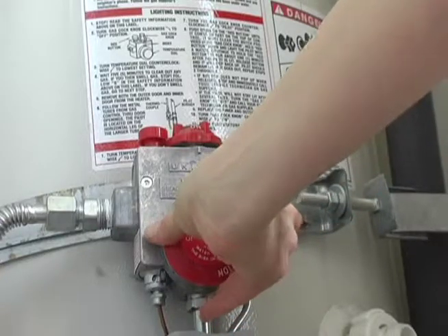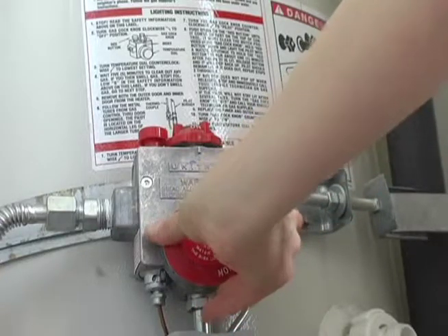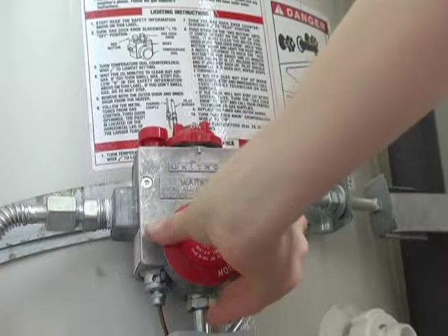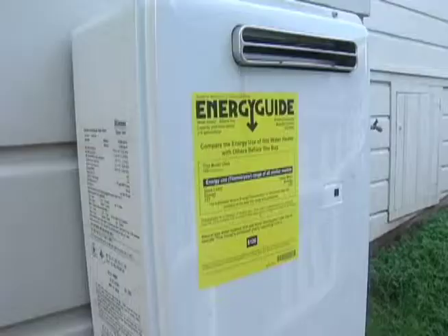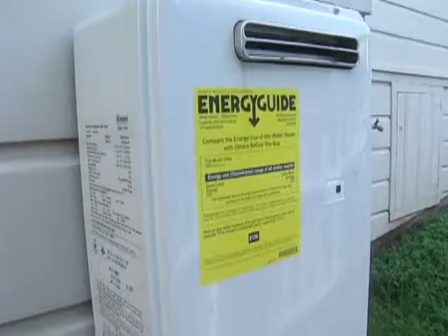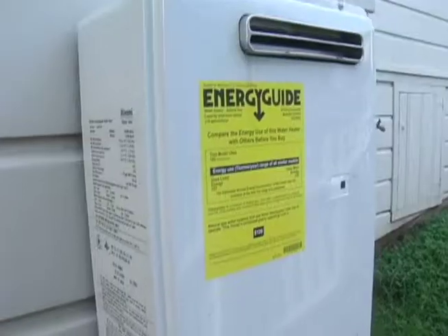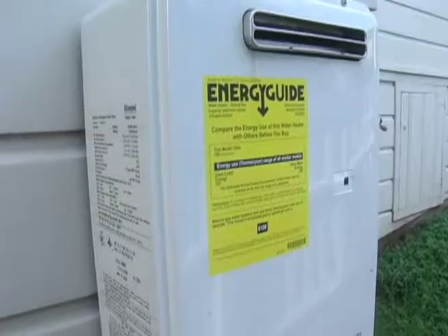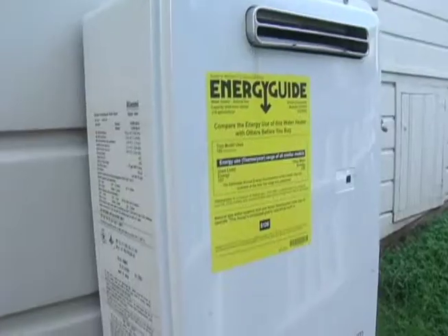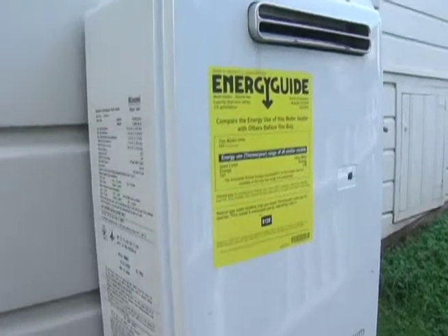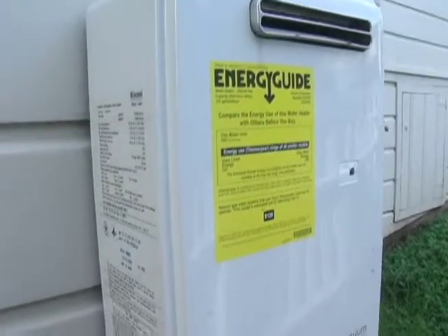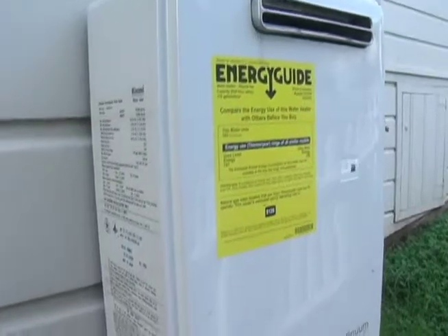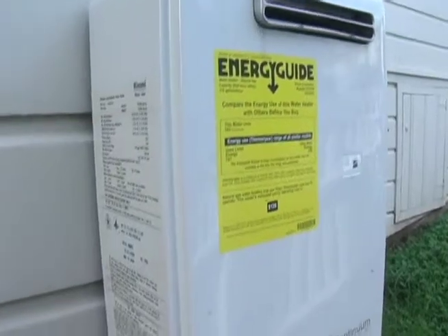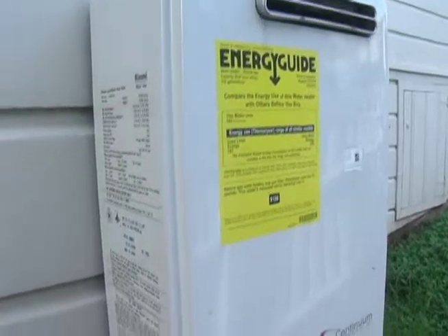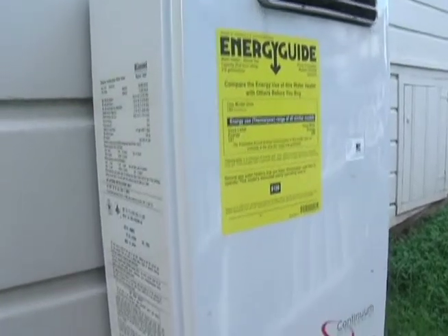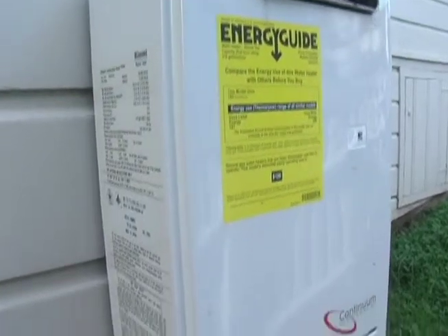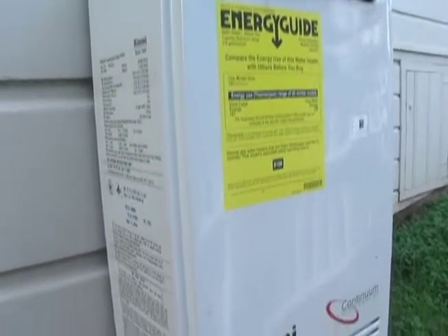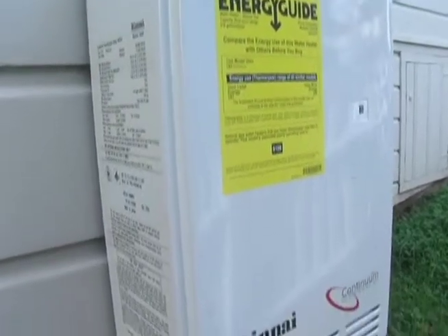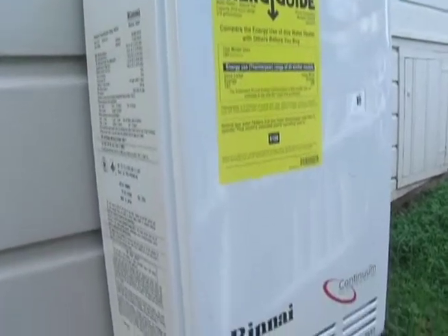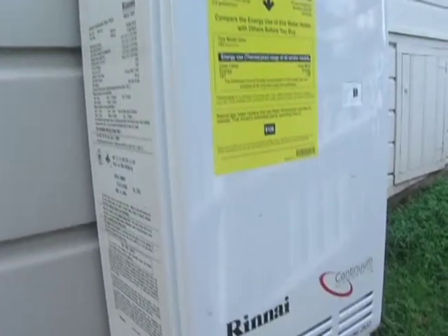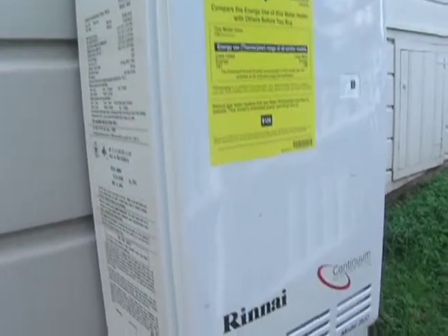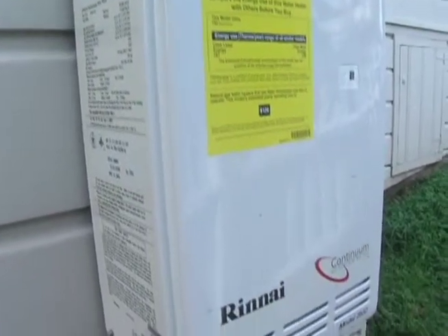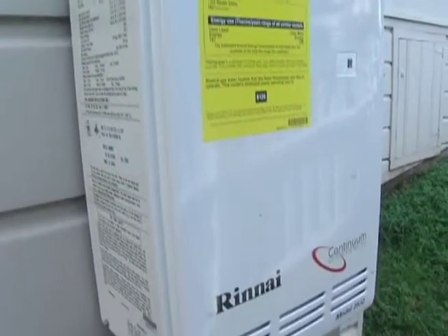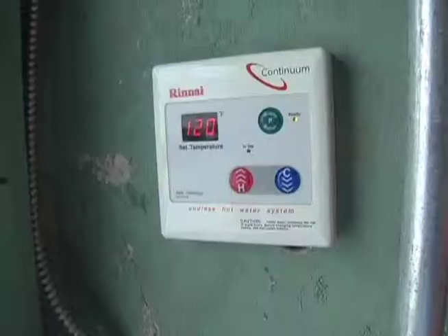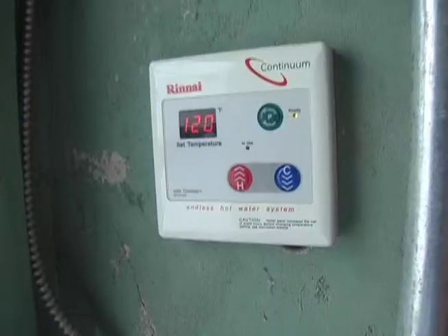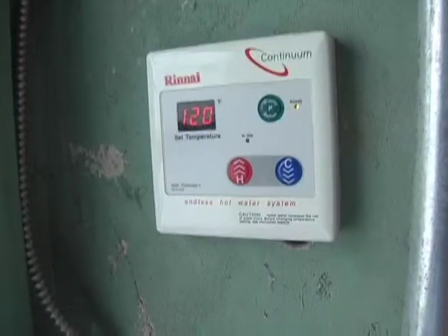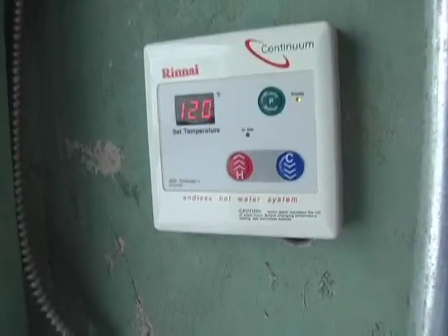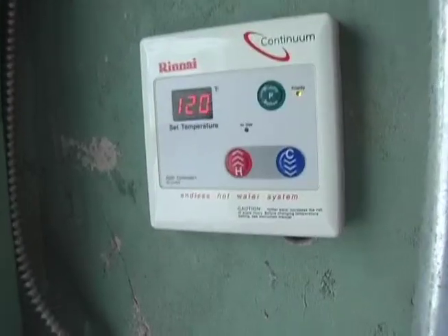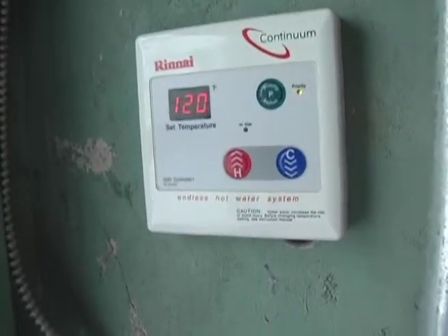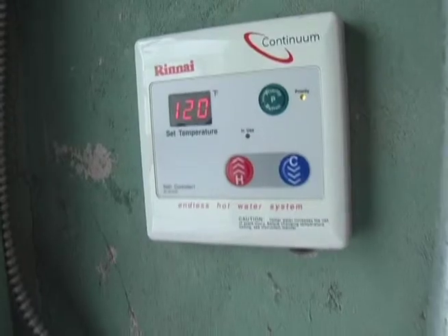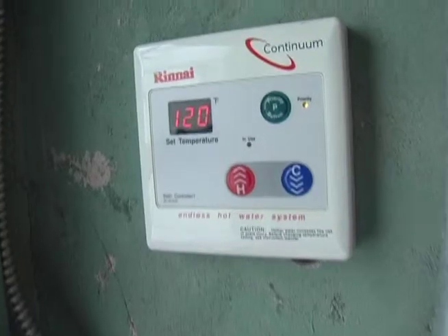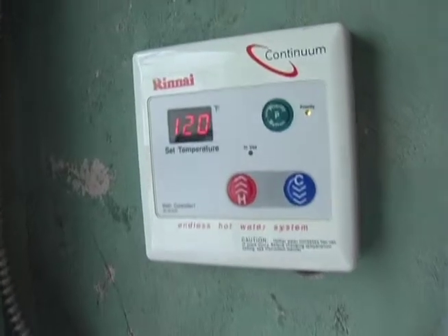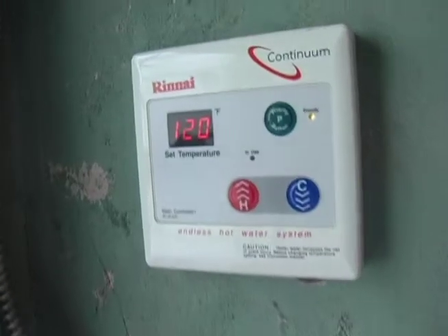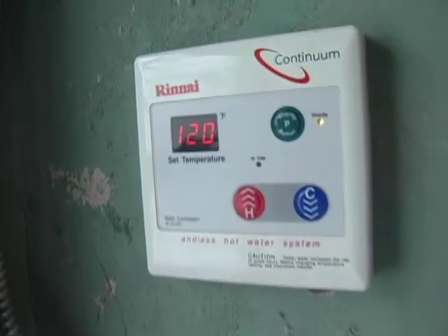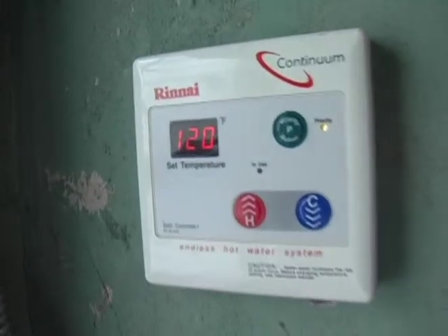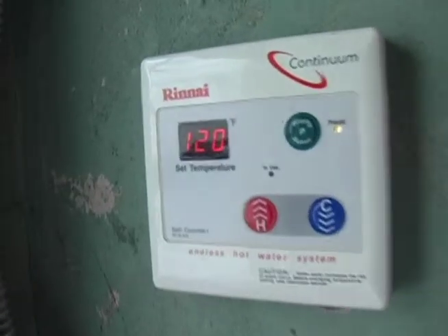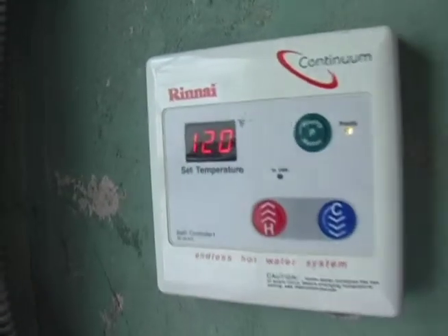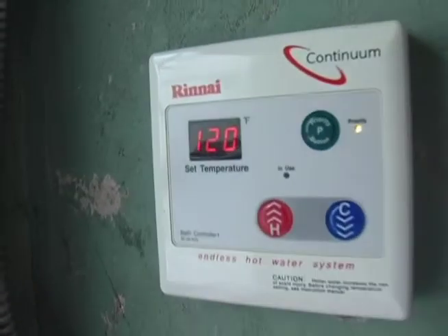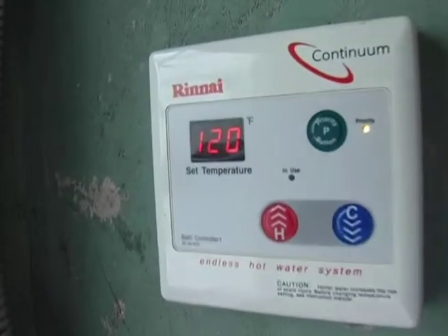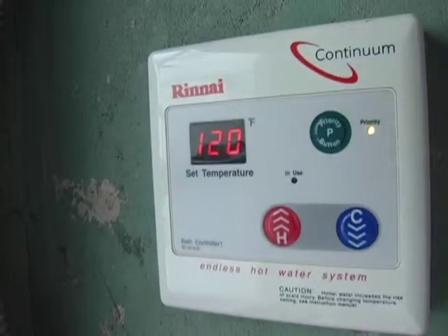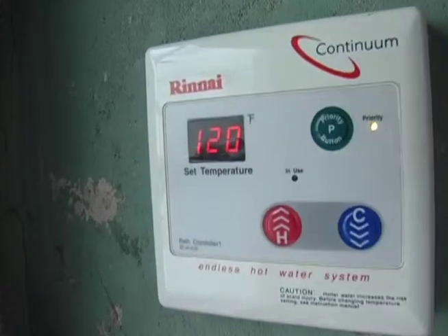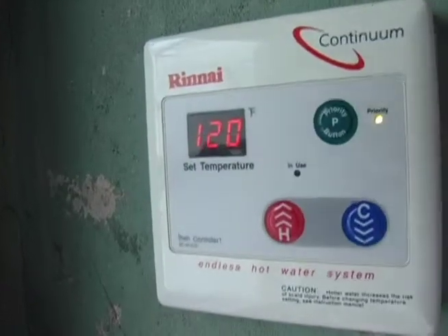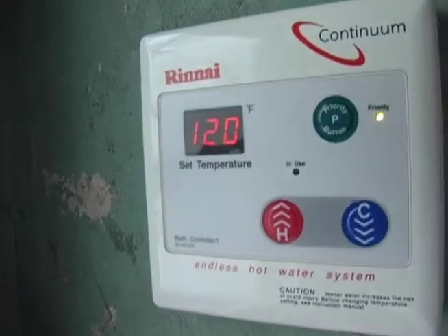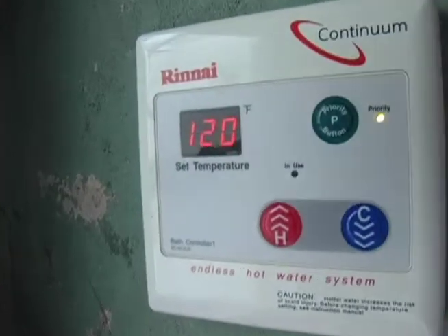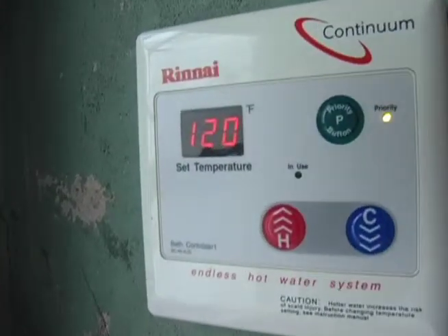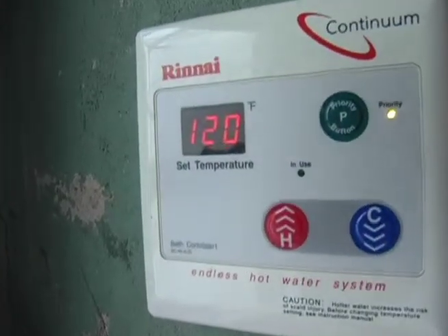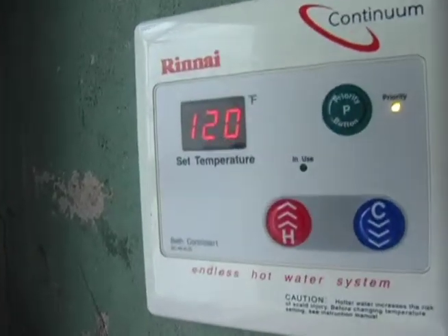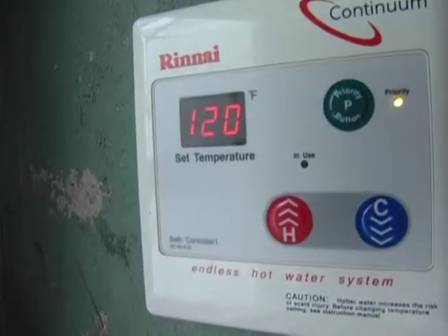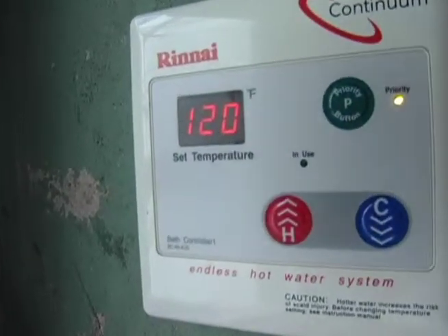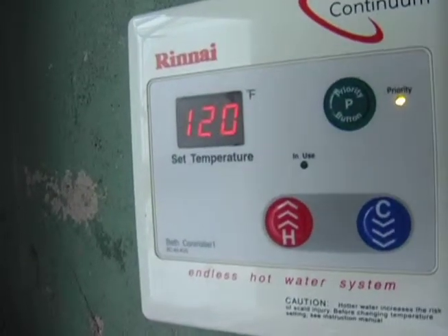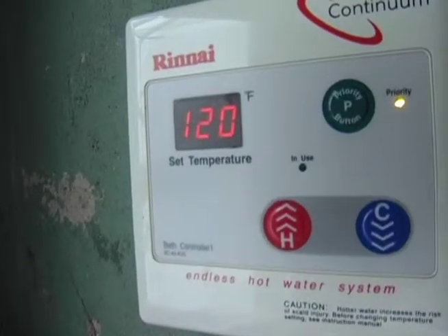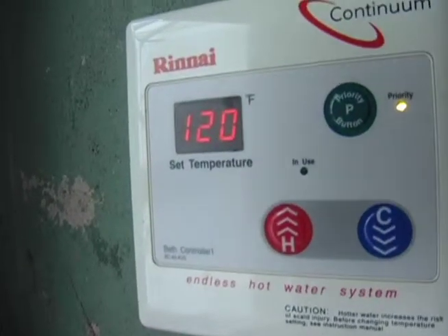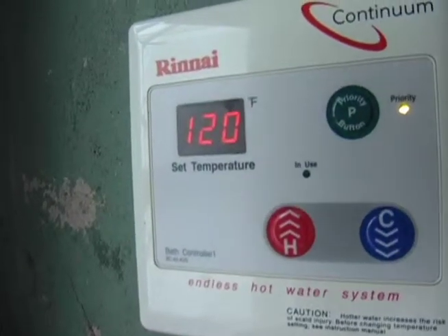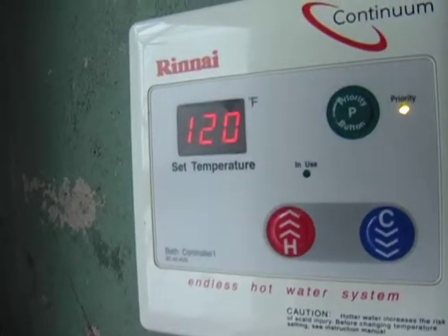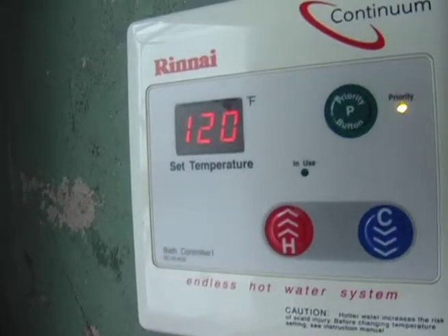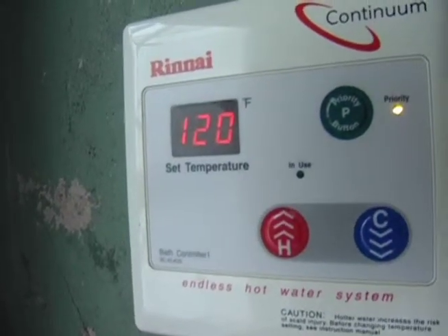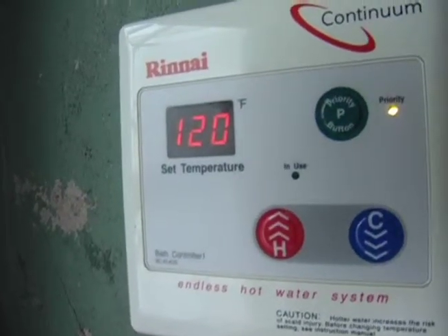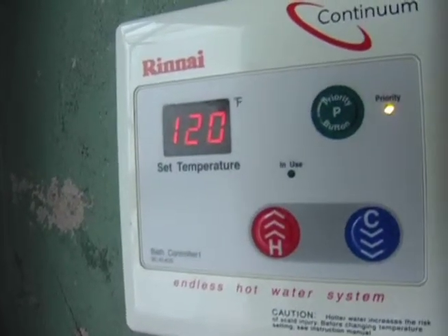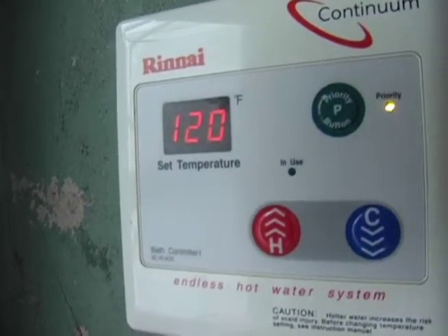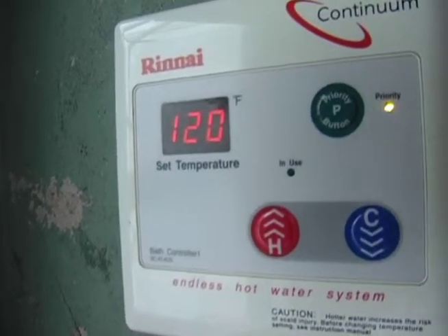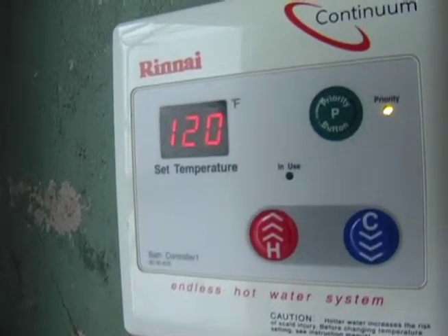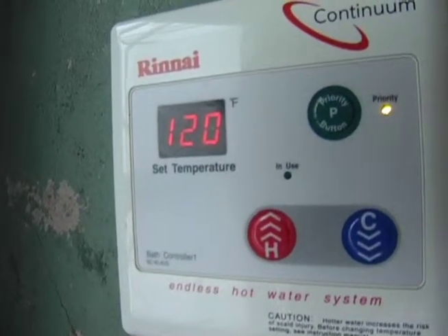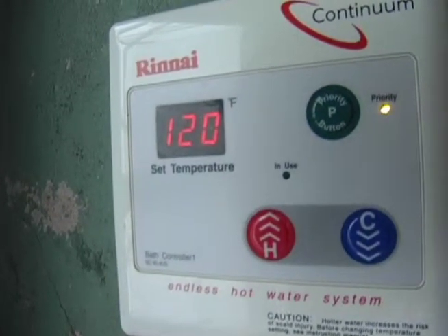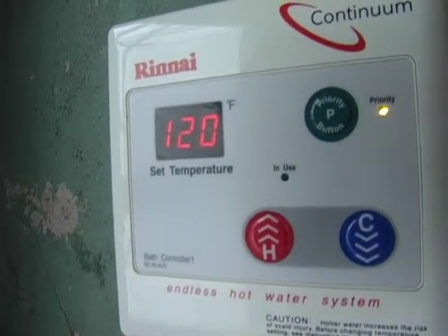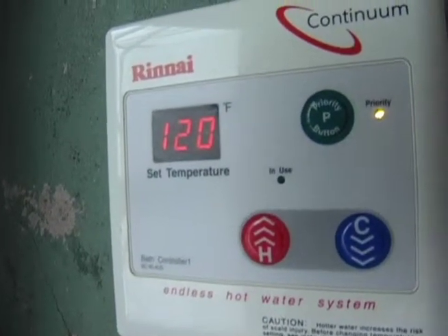At on-demand hot water heaters, they're often limited to 120 degrees, but you'll want to check that as well.